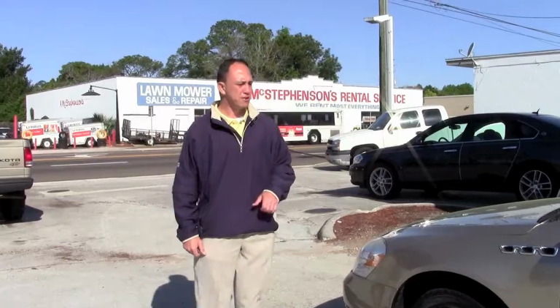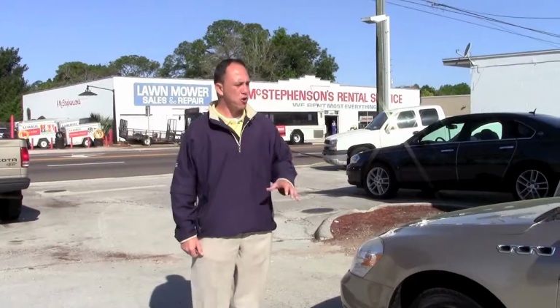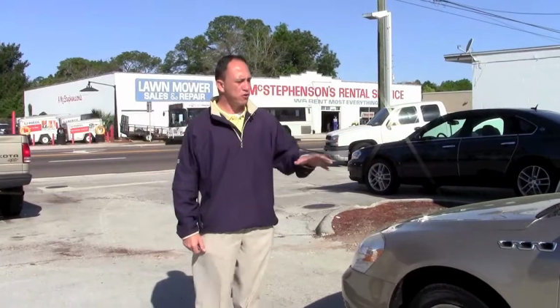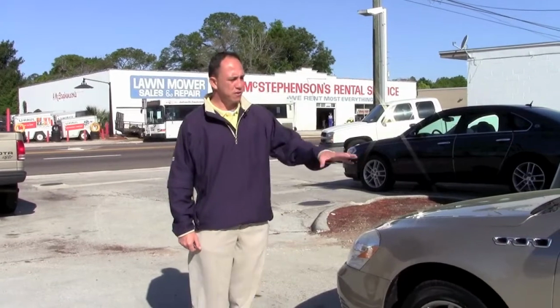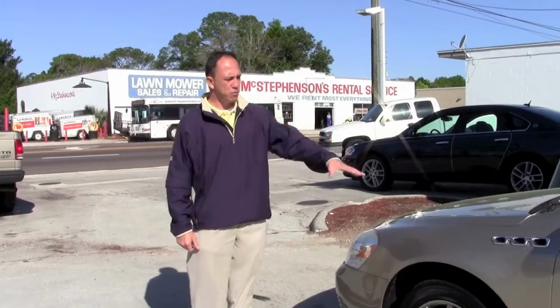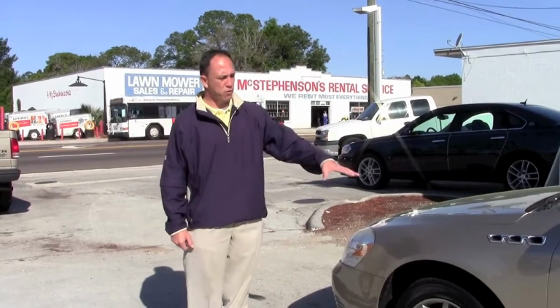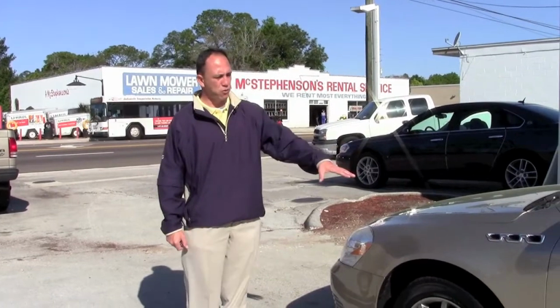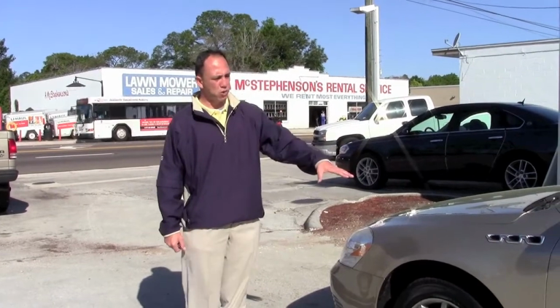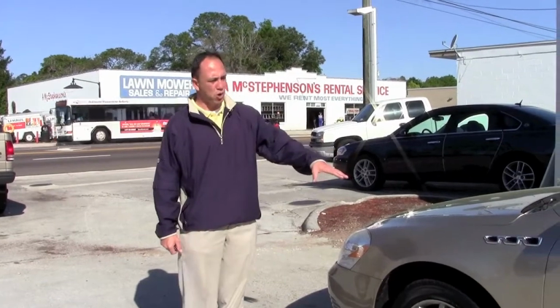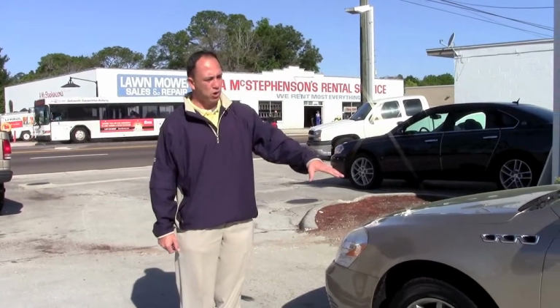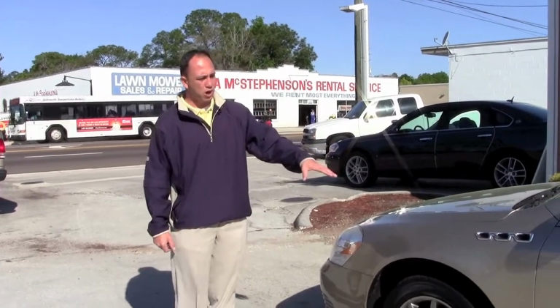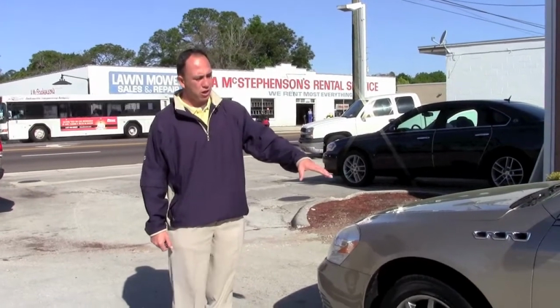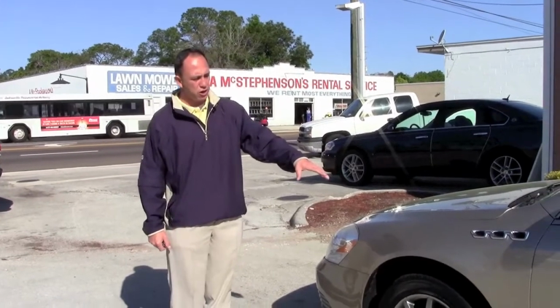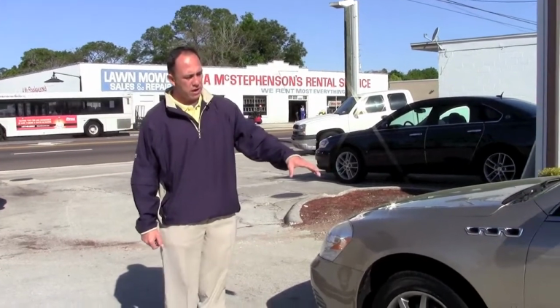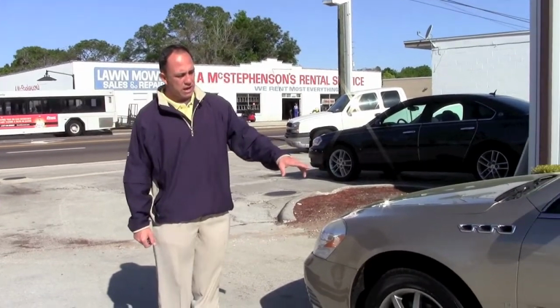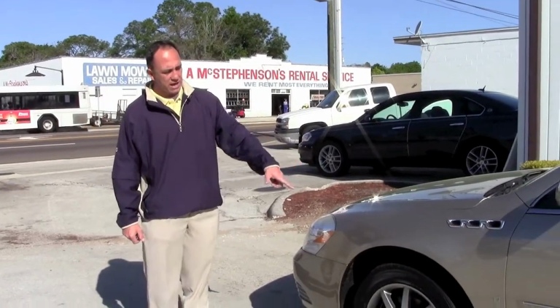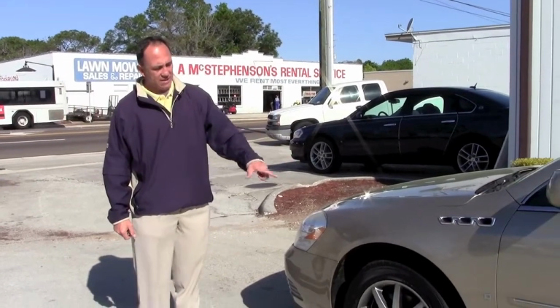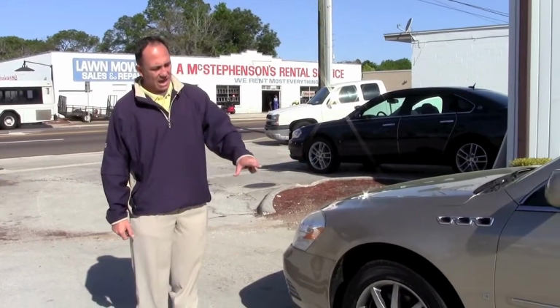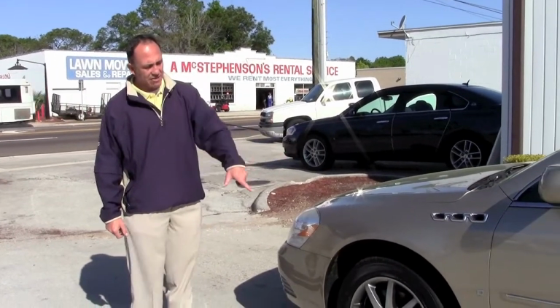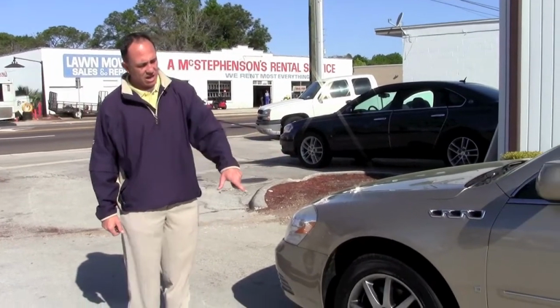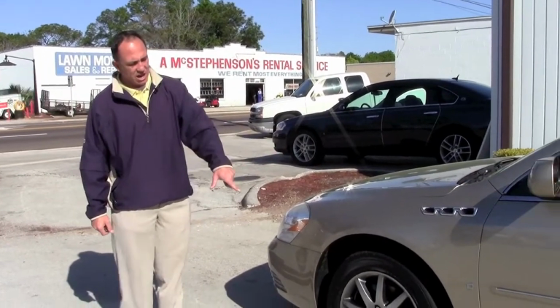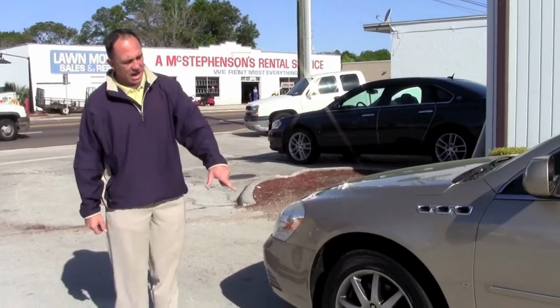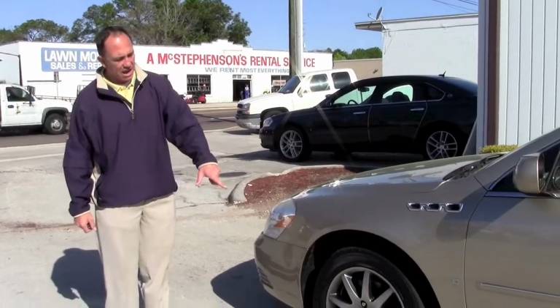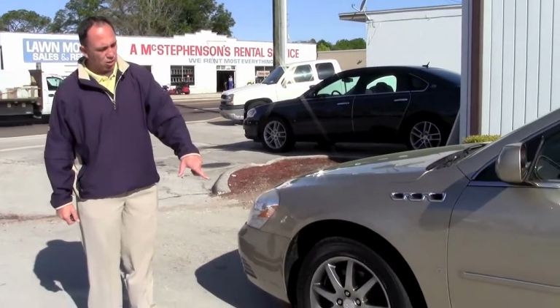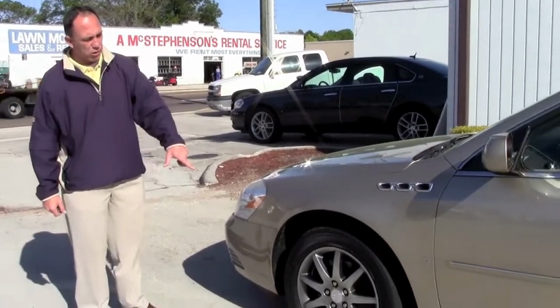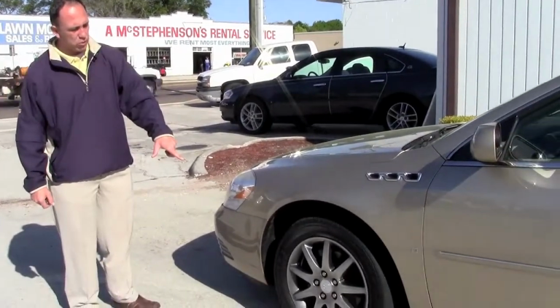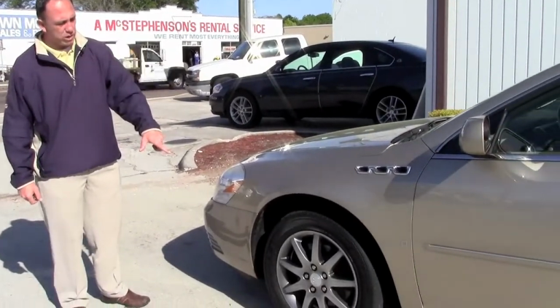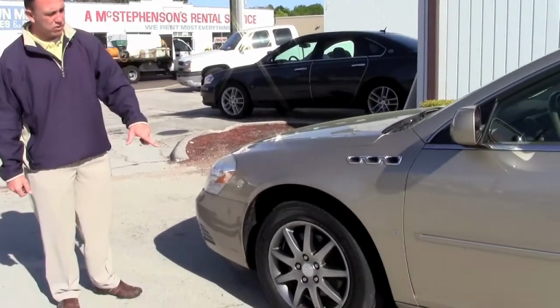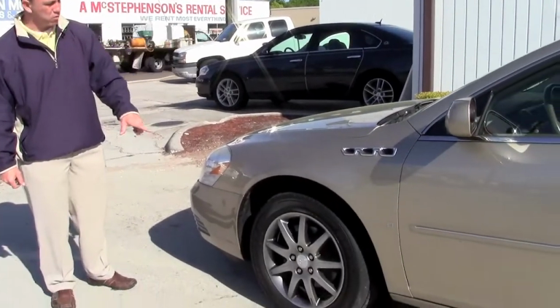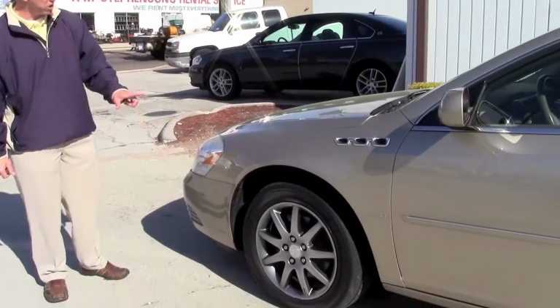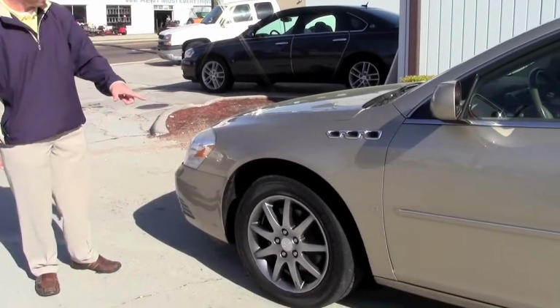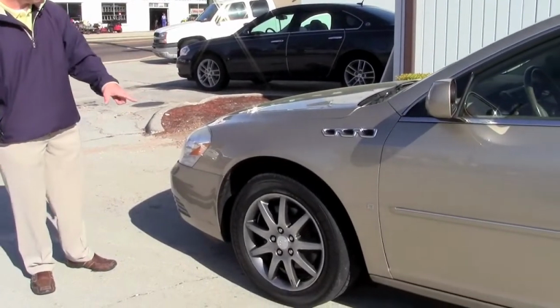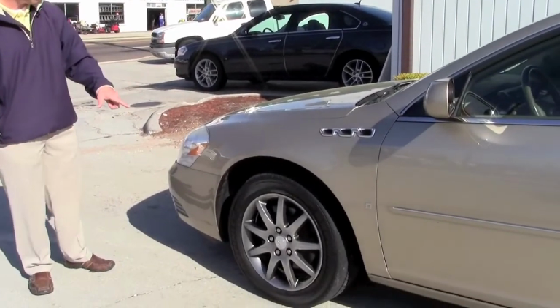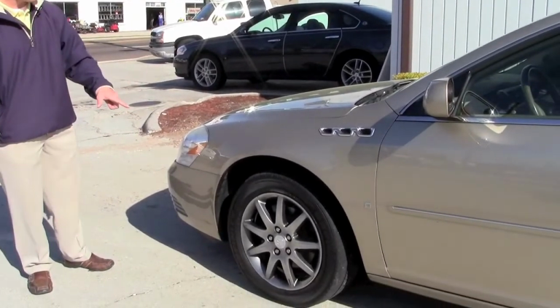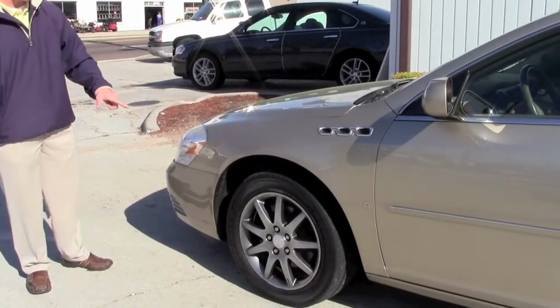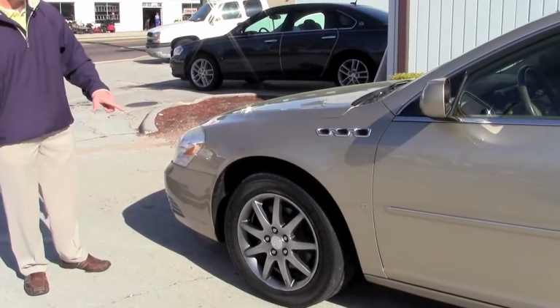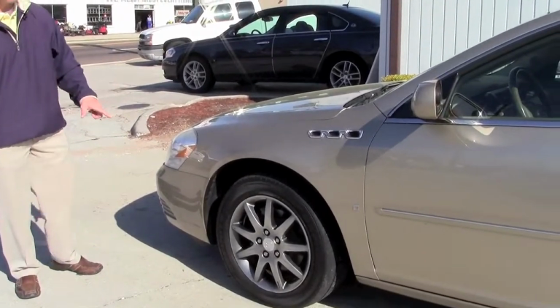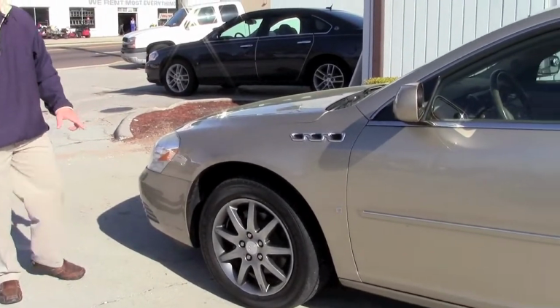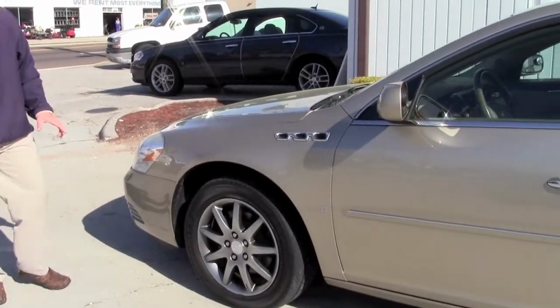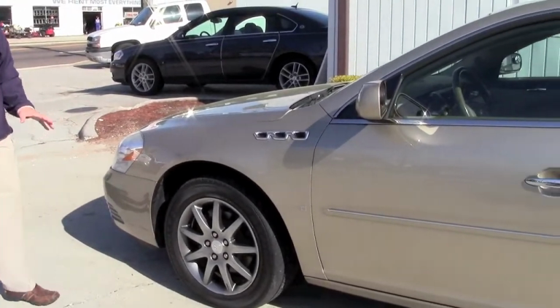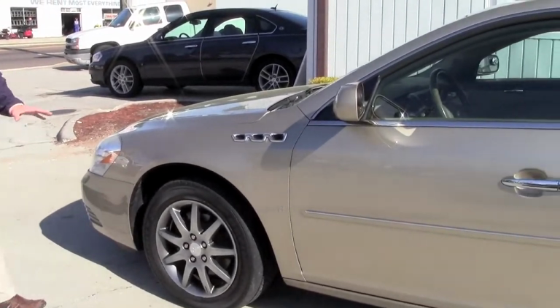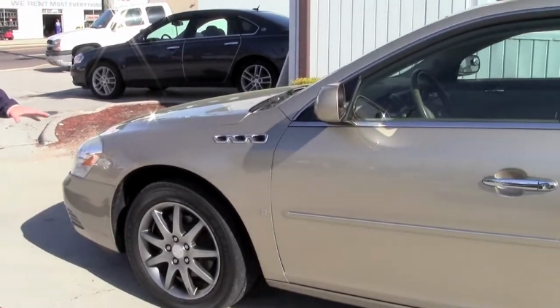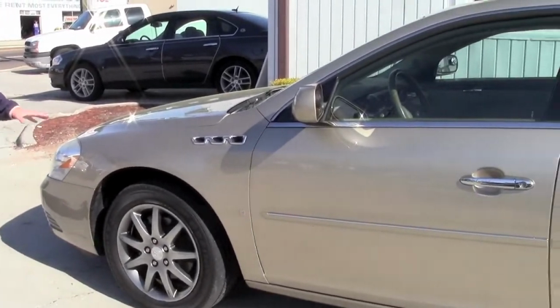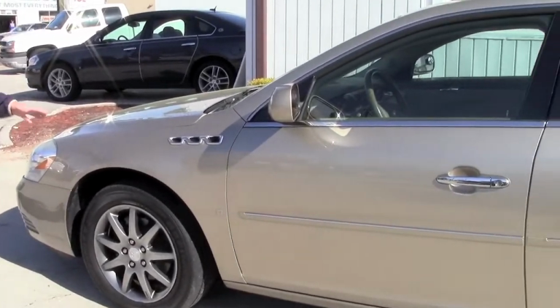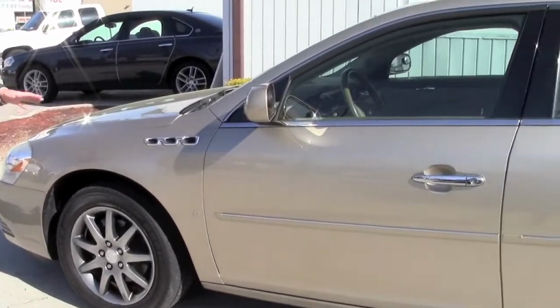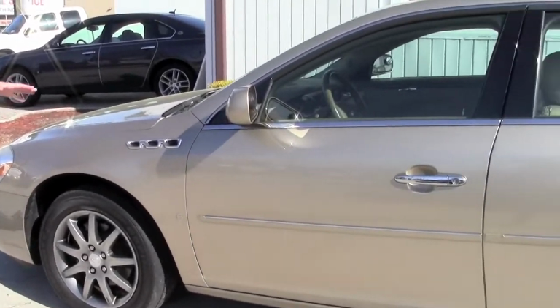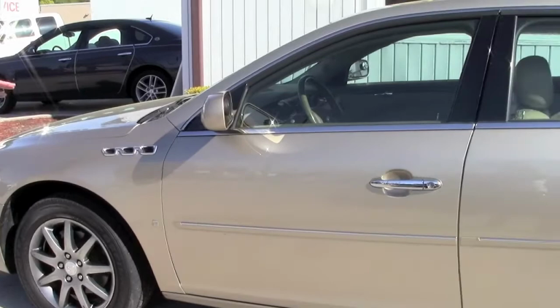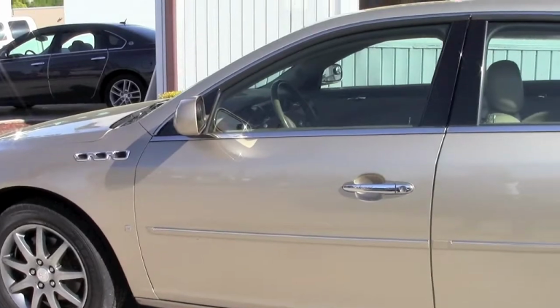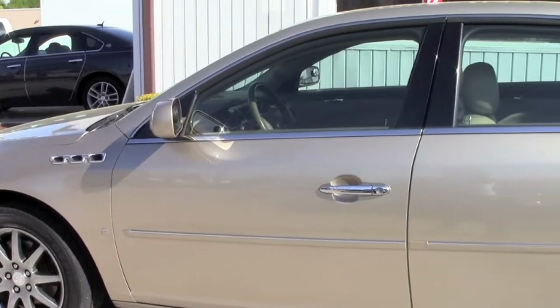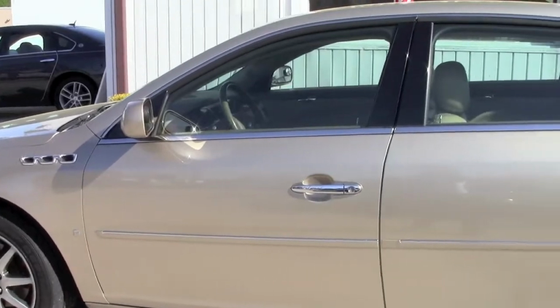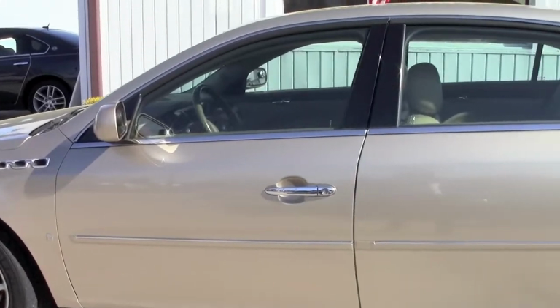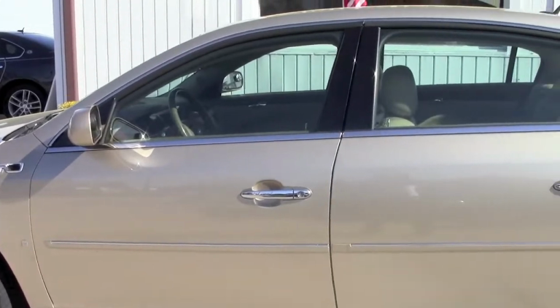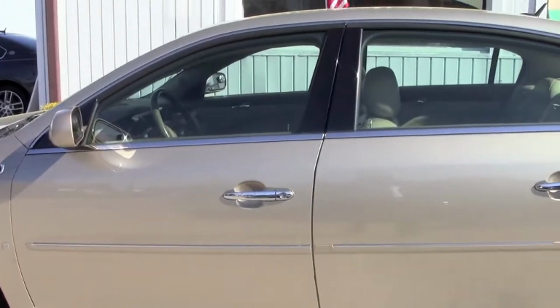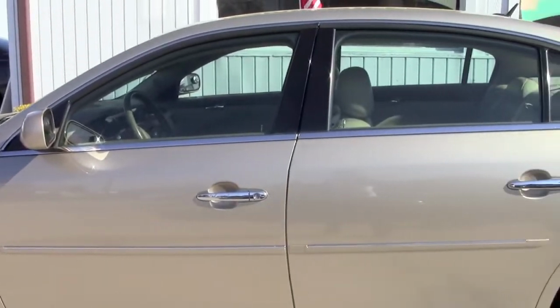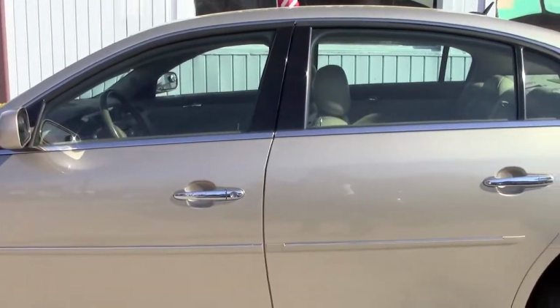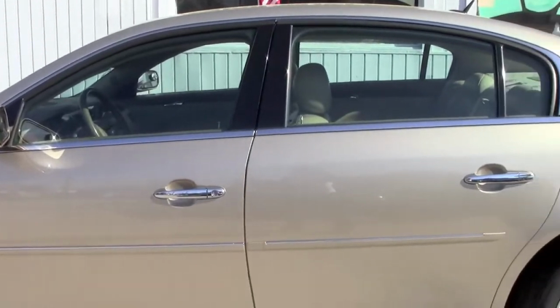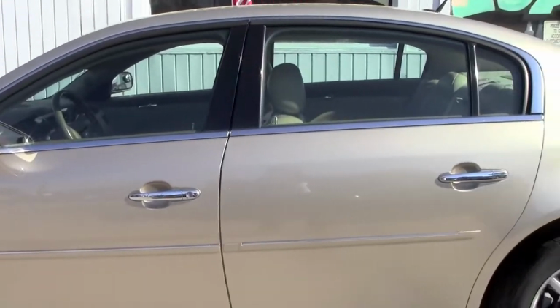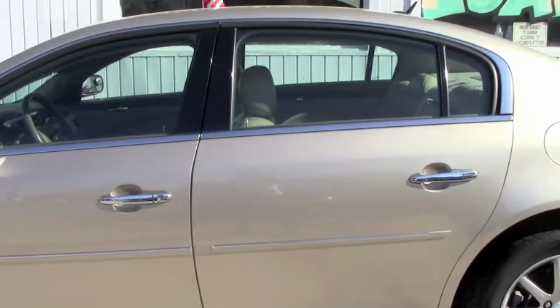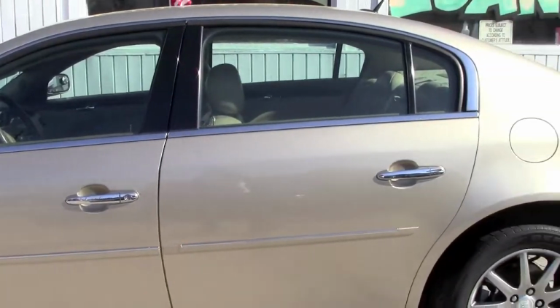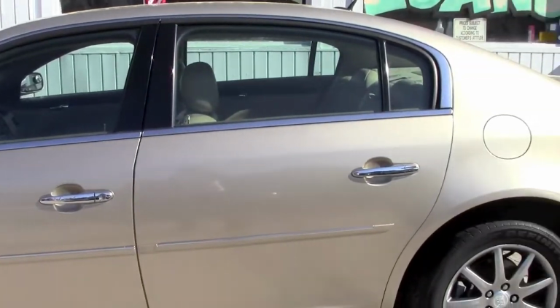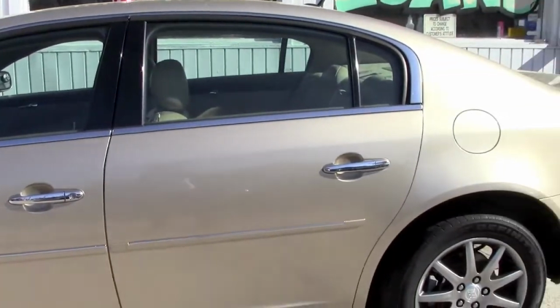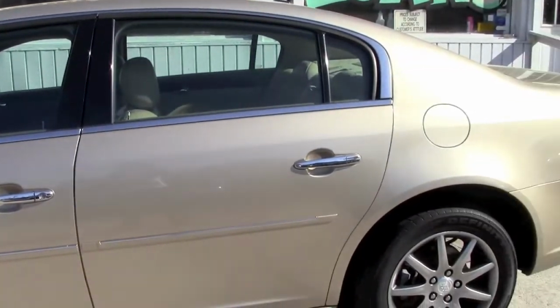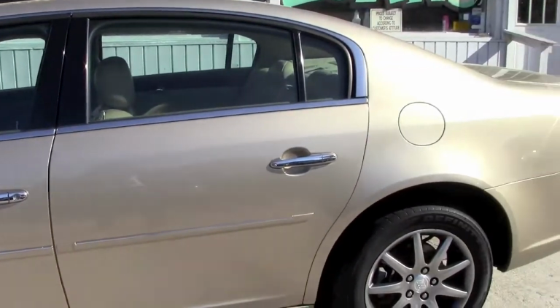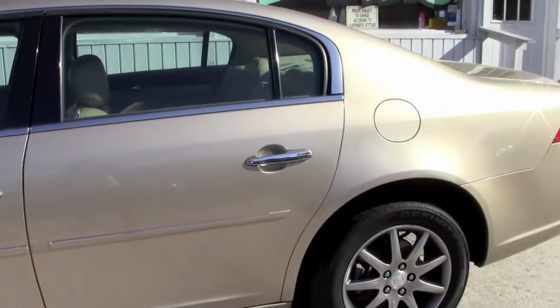The Lucerne is a beautiful gold color. It's got the alloy wheels with a good set of tires on it. There's no dents, there's no dings. The paint's in good shape.